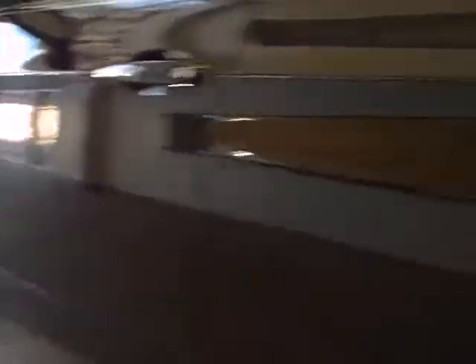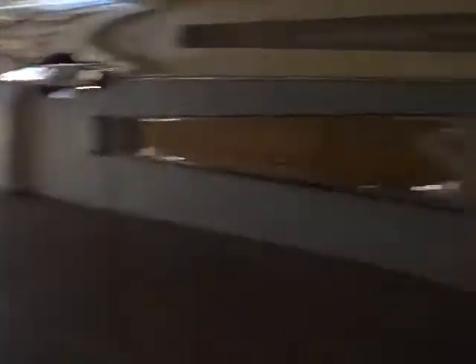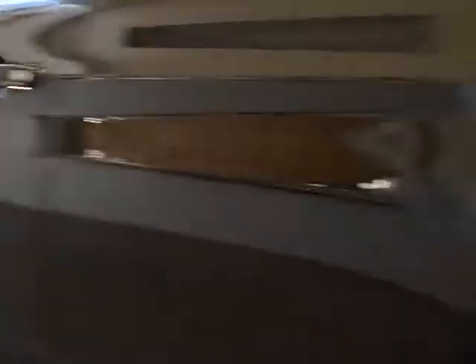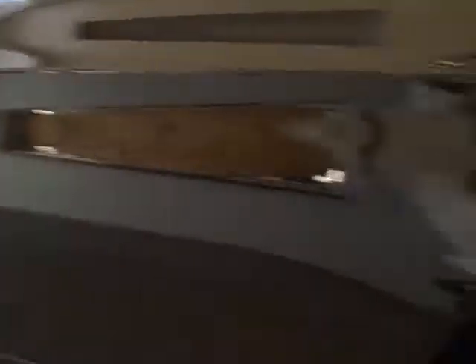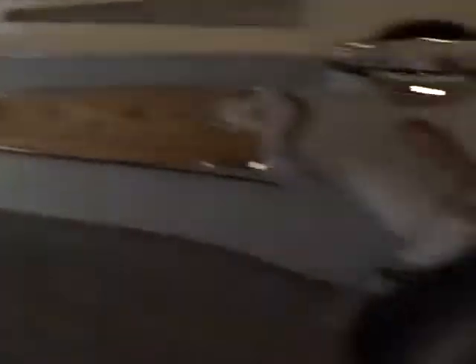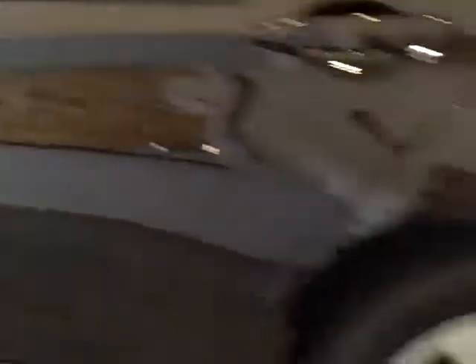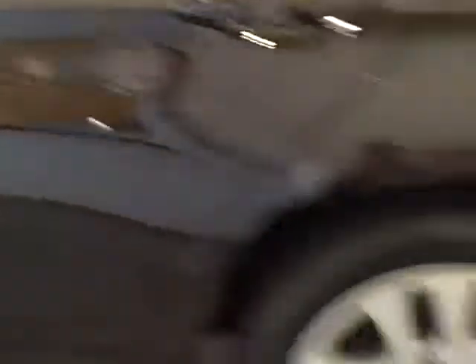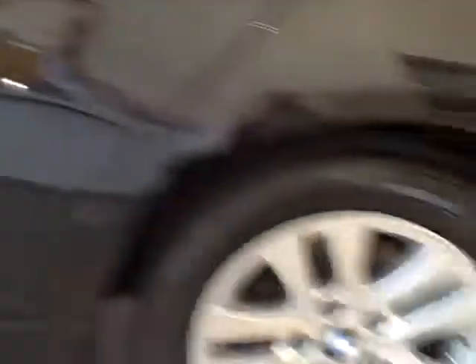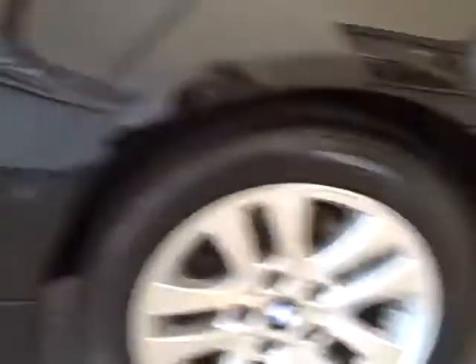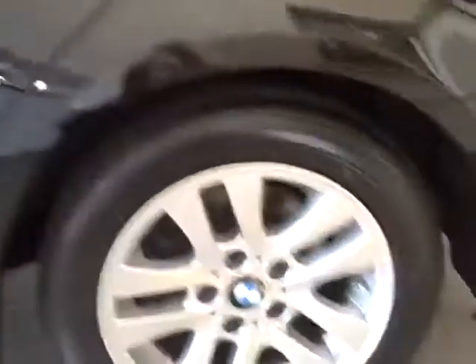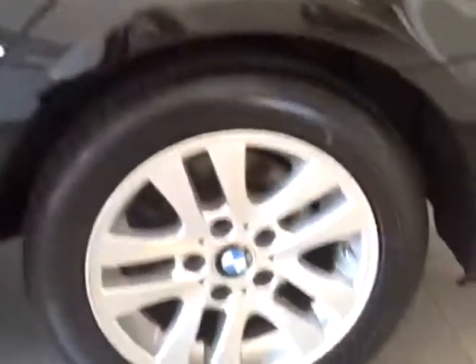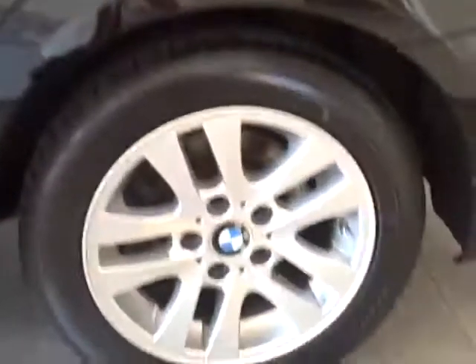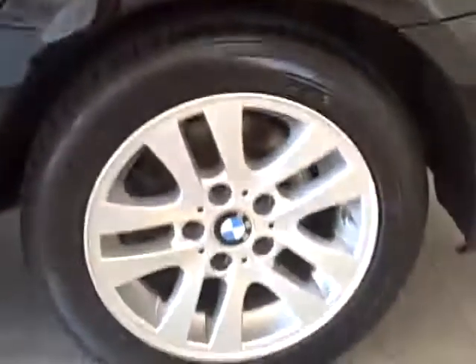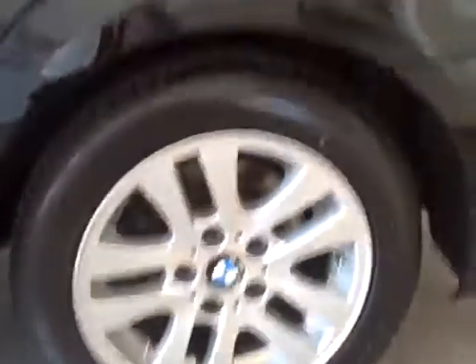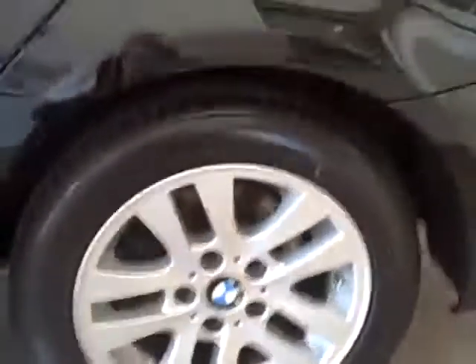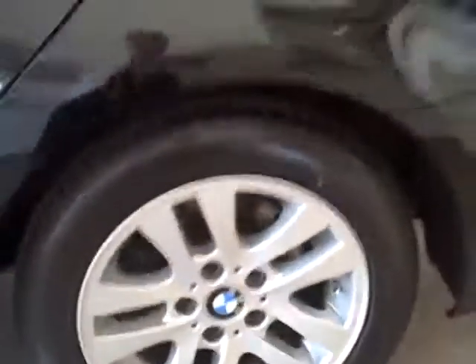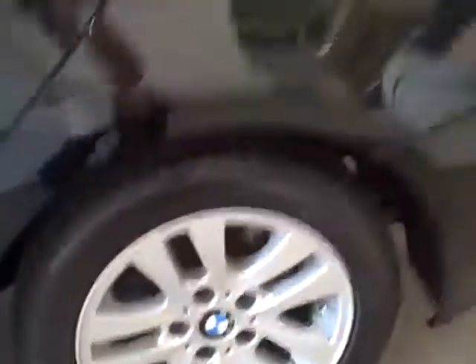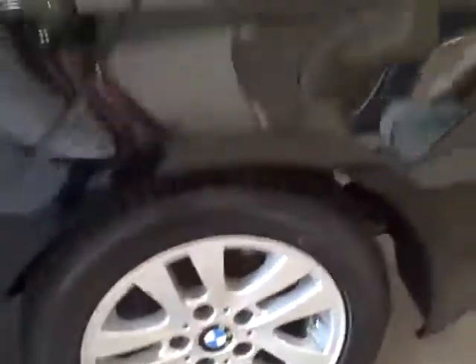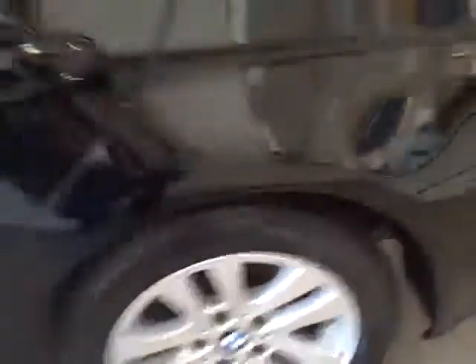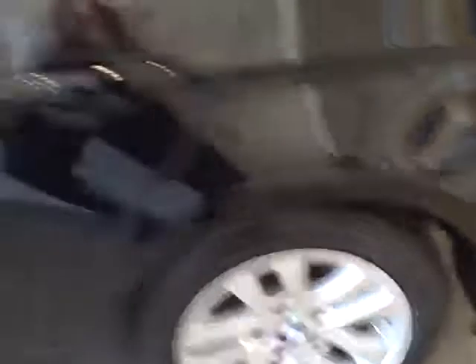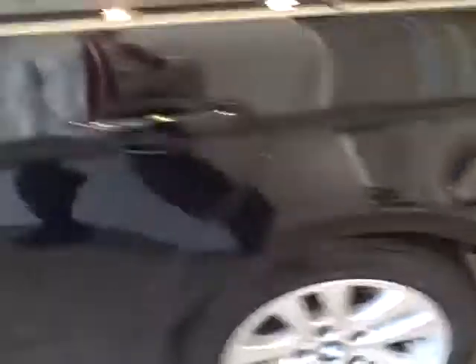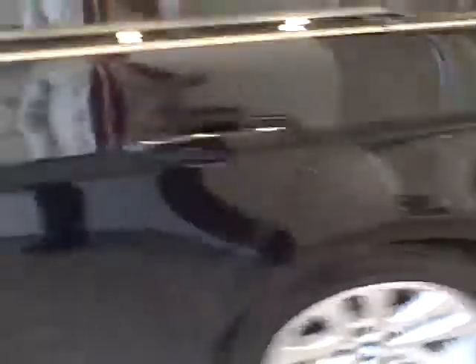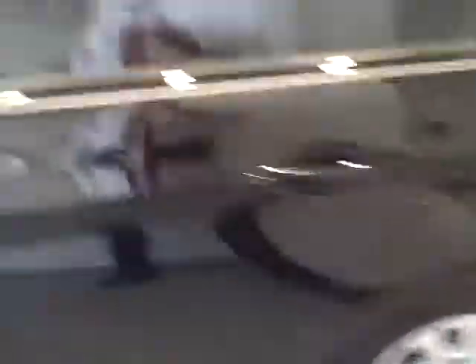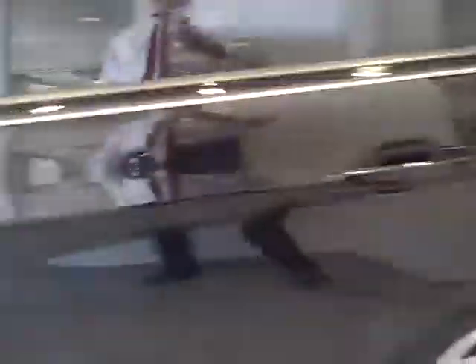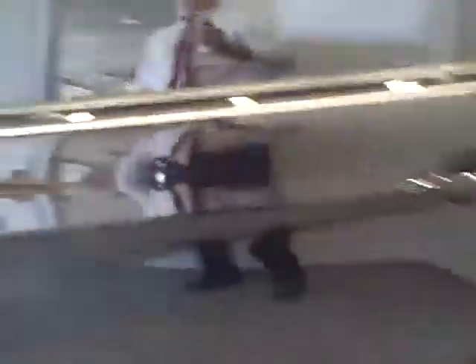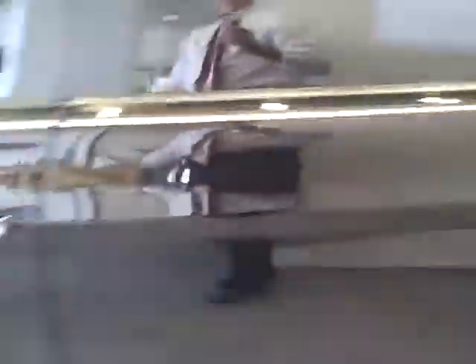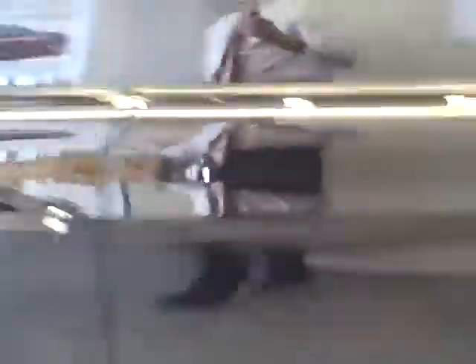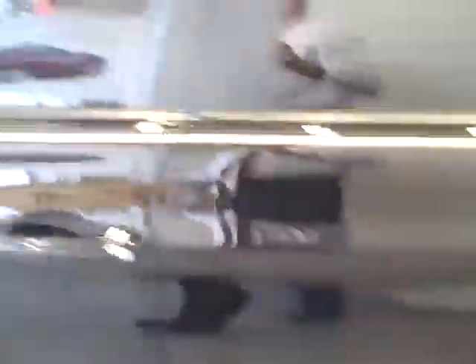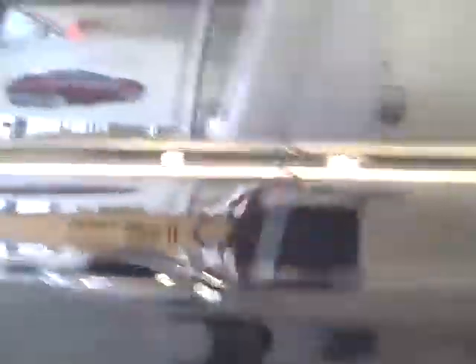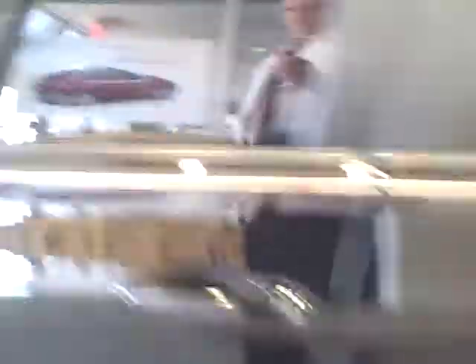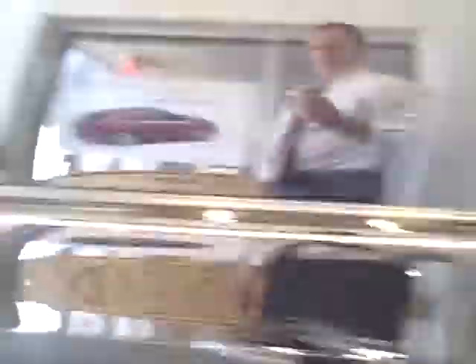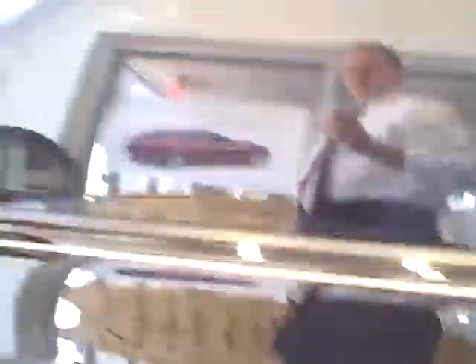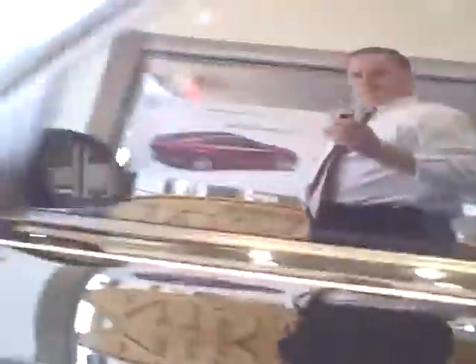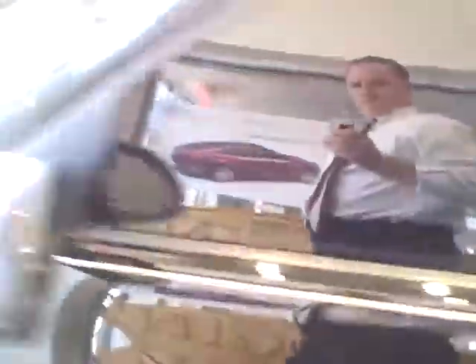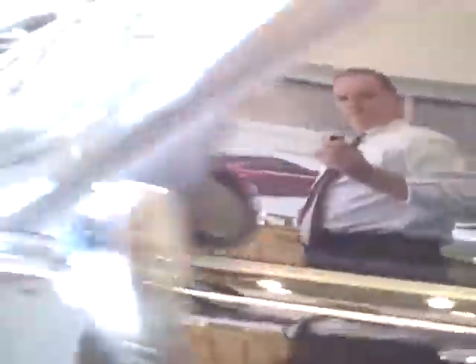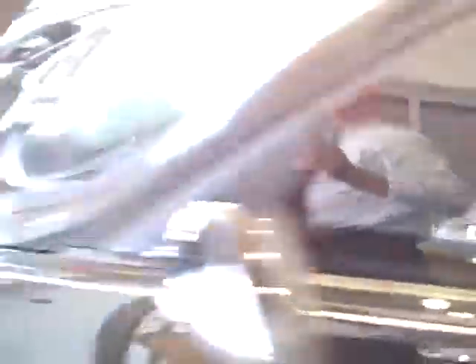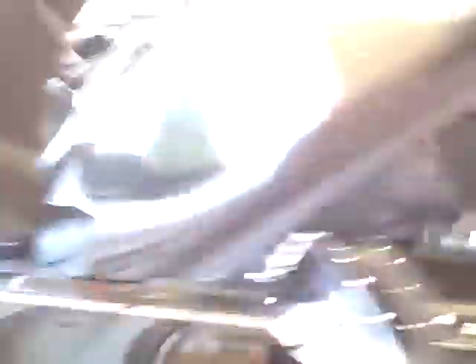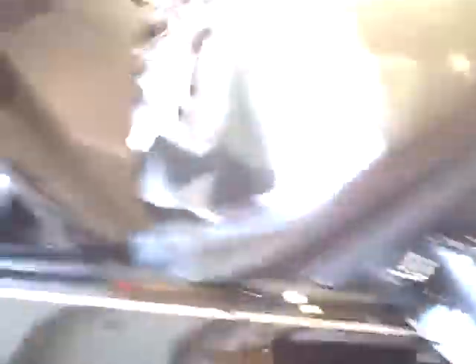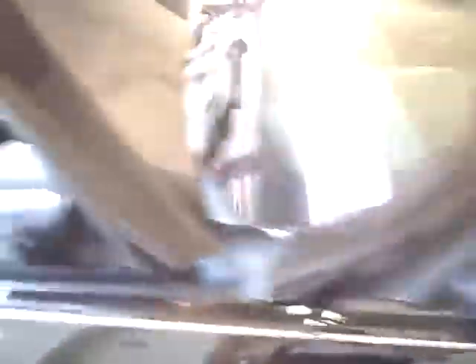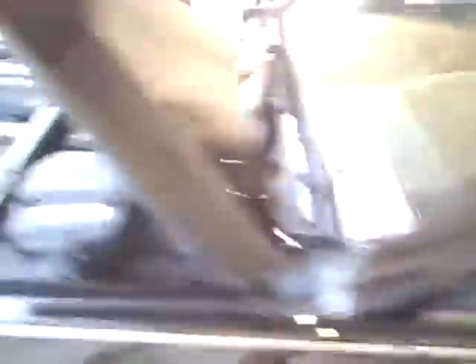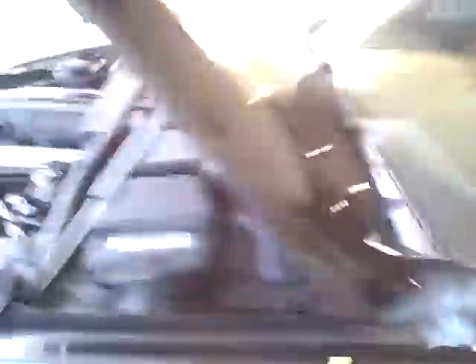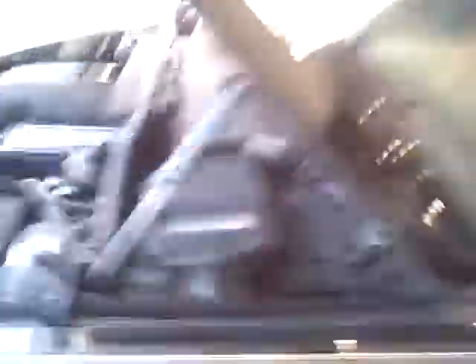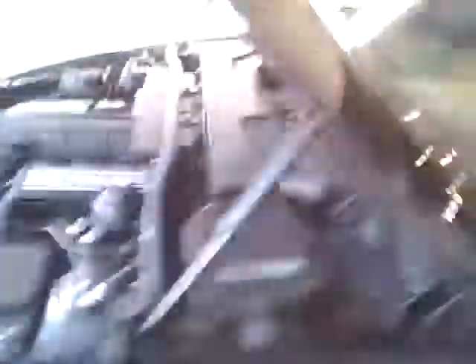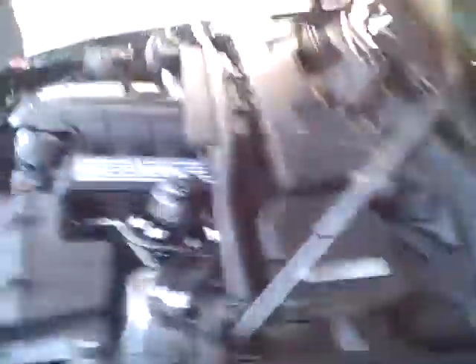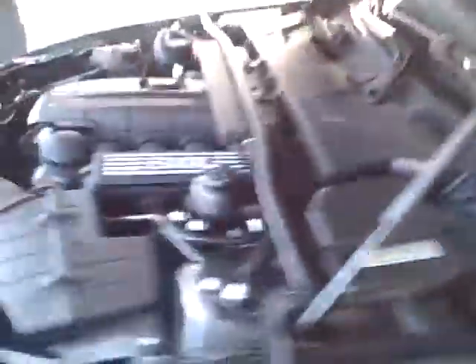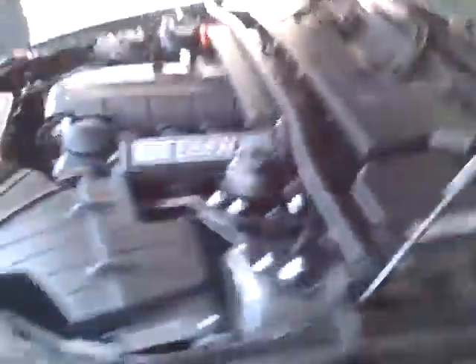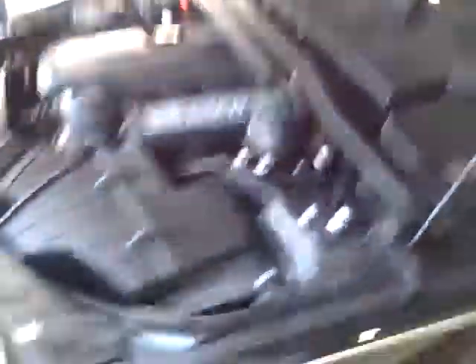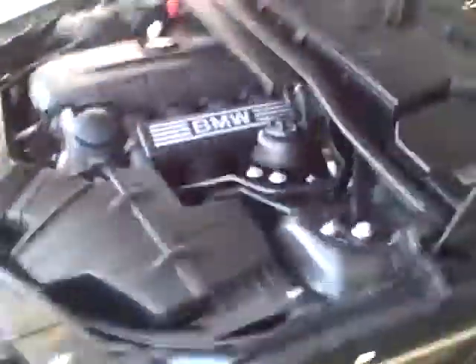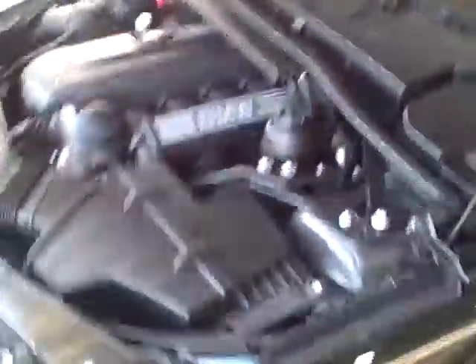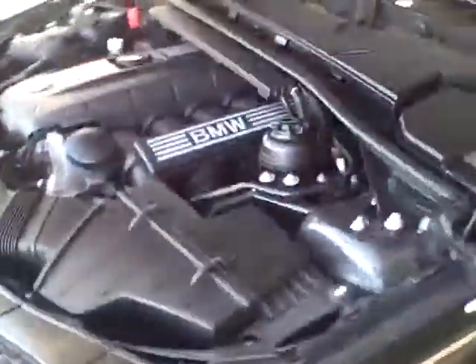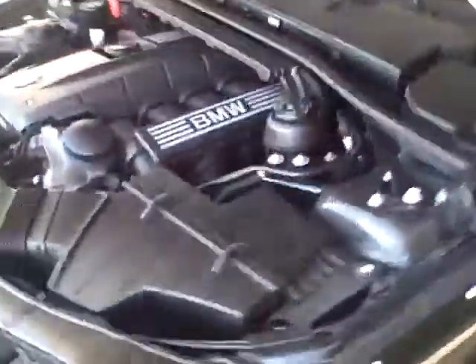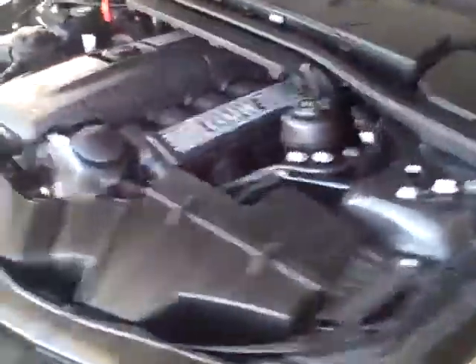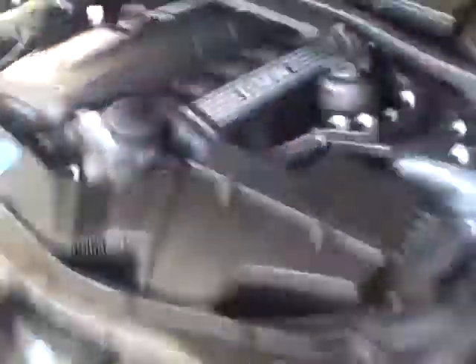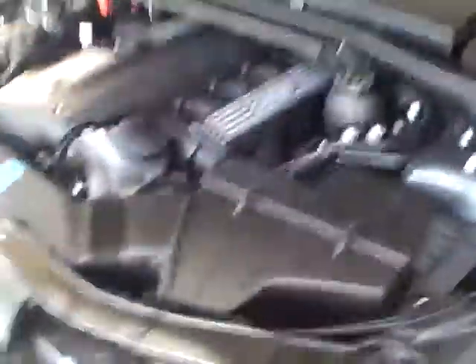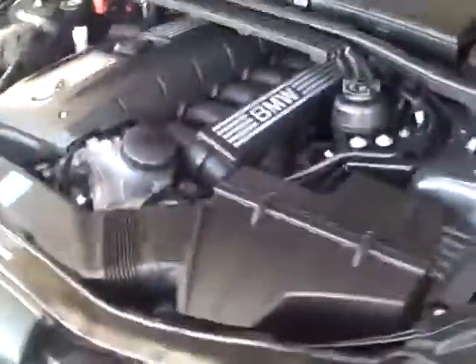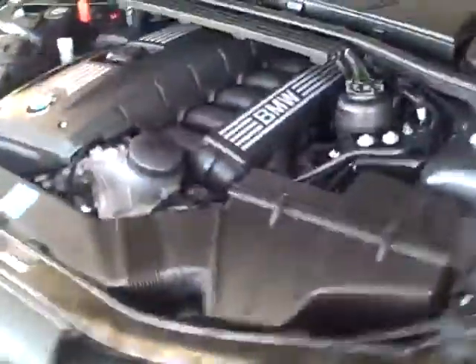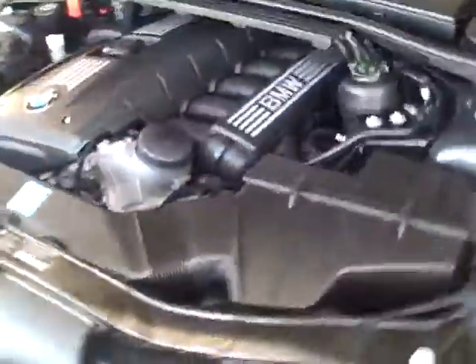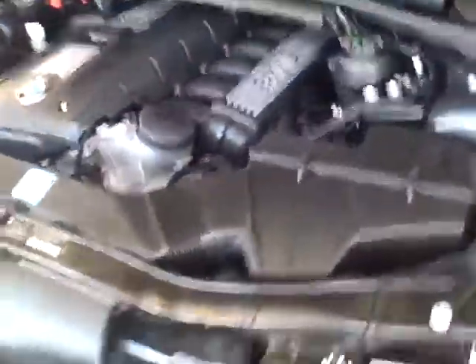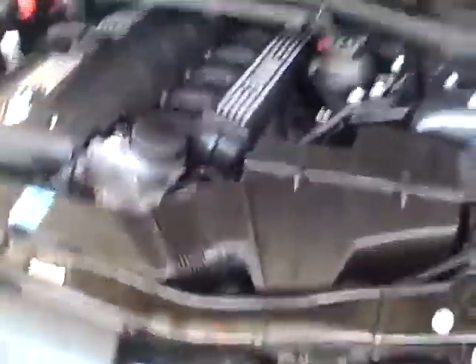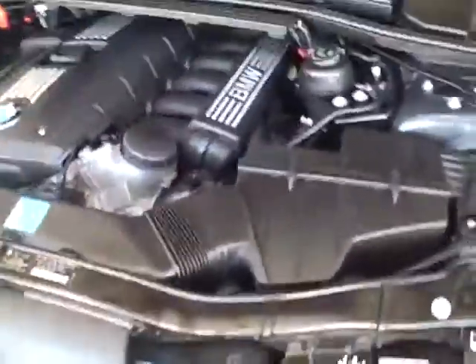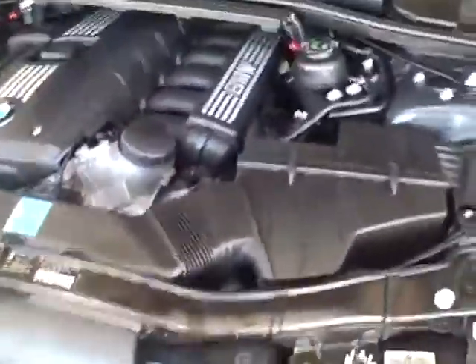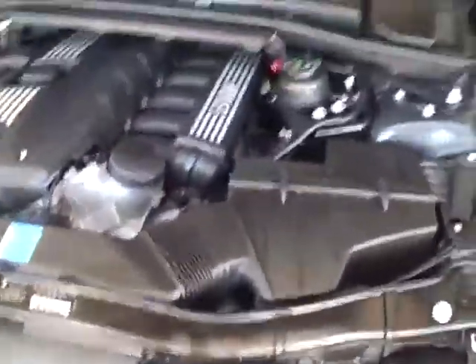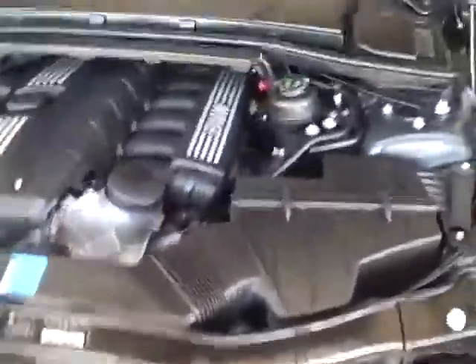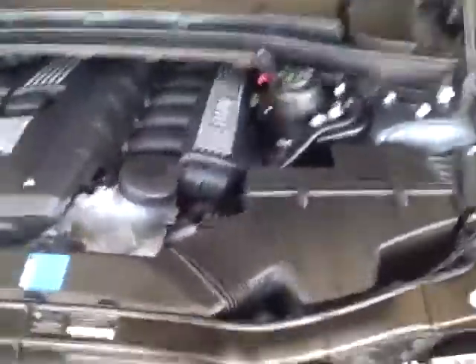Take a look at this engine. This is a 2.8-liter, just shy of 200 horsepower, inline six-cylinder motor. Fantastic car.